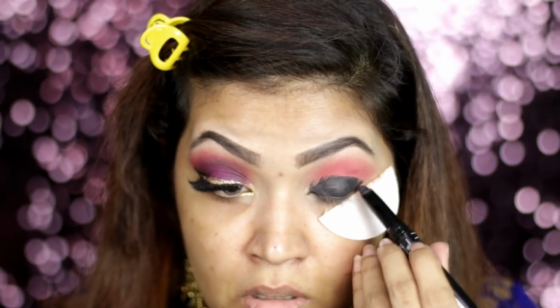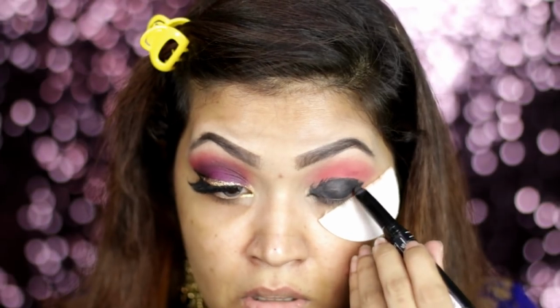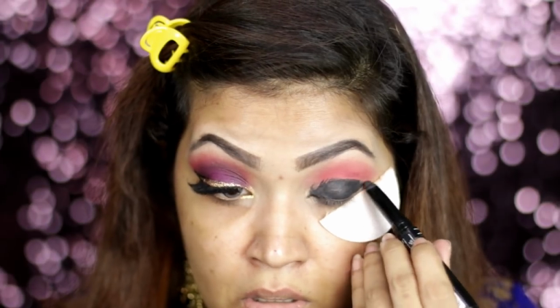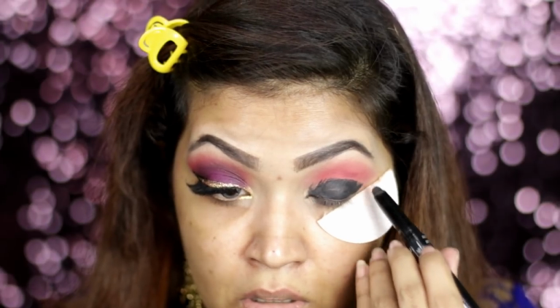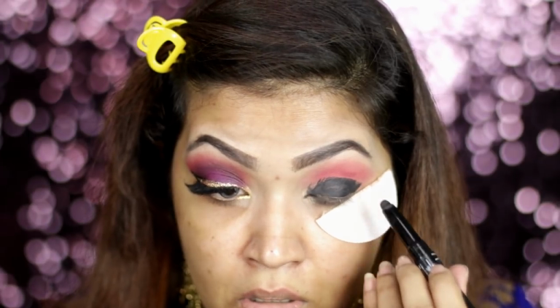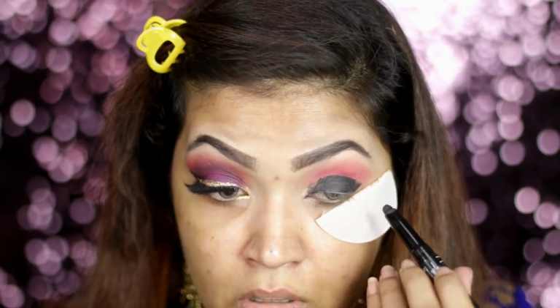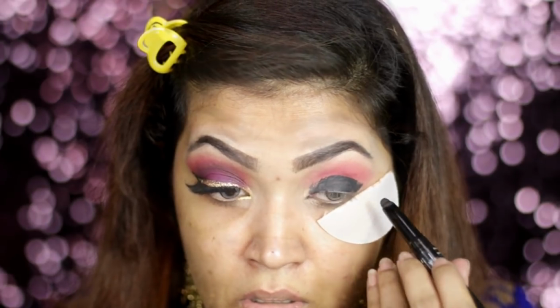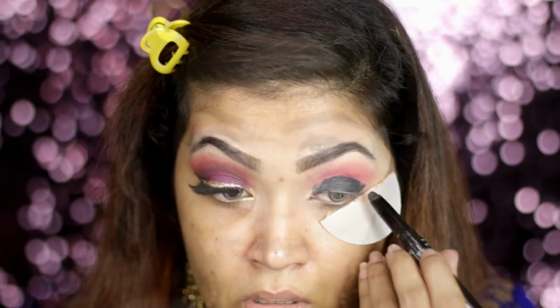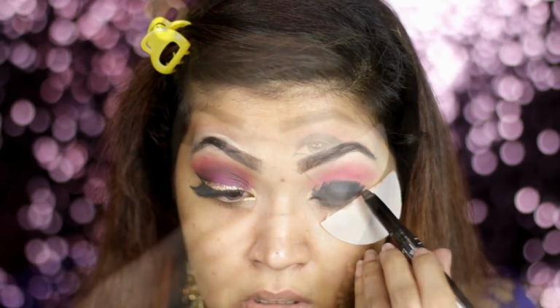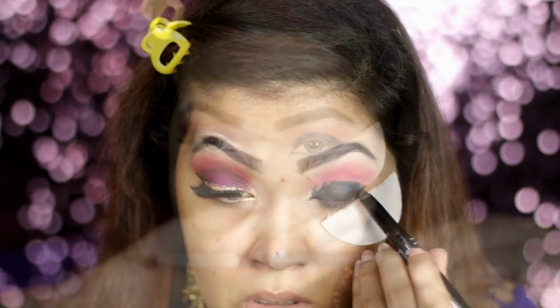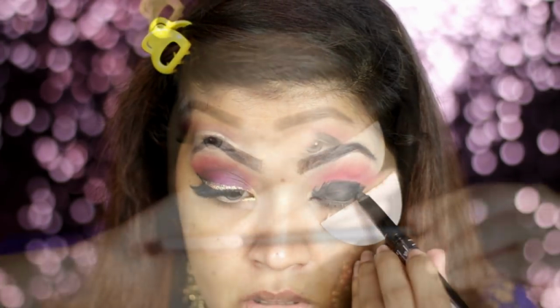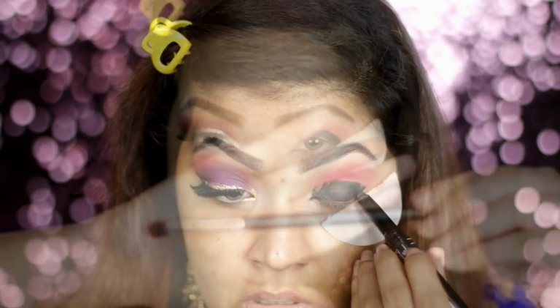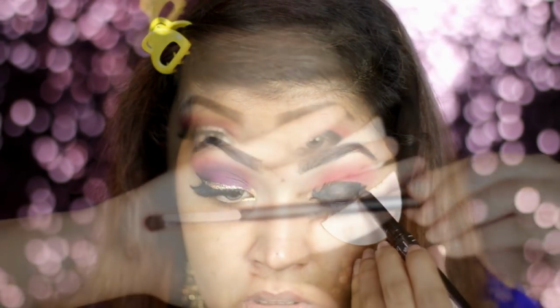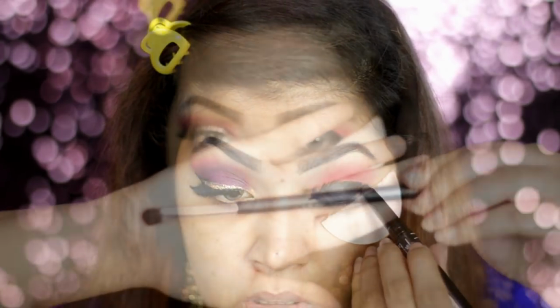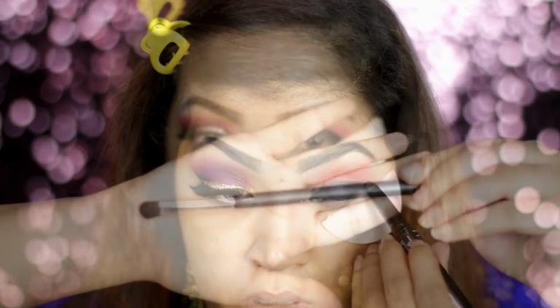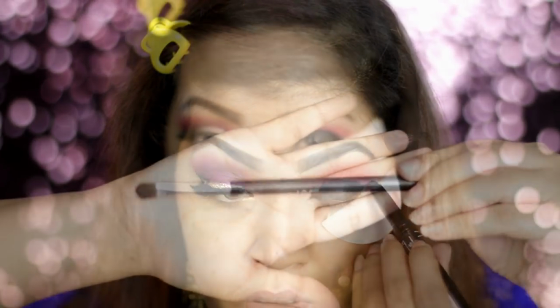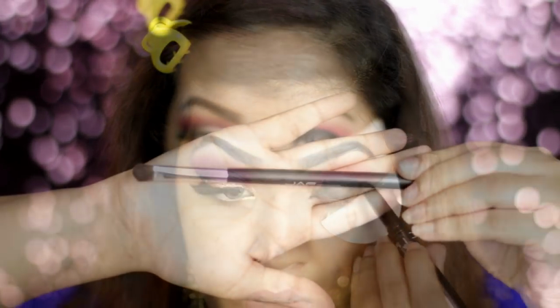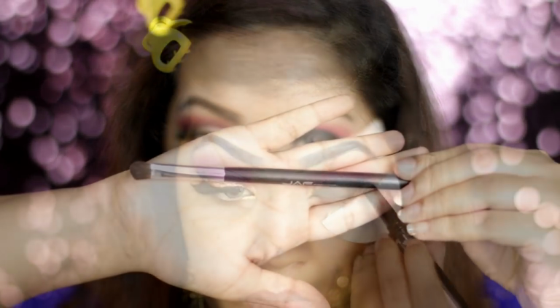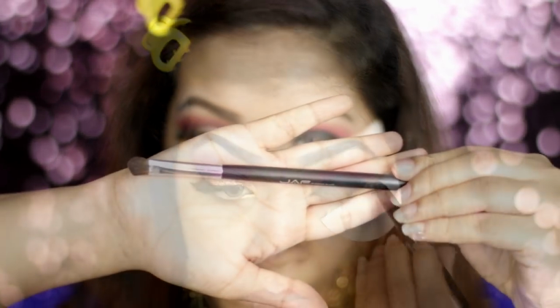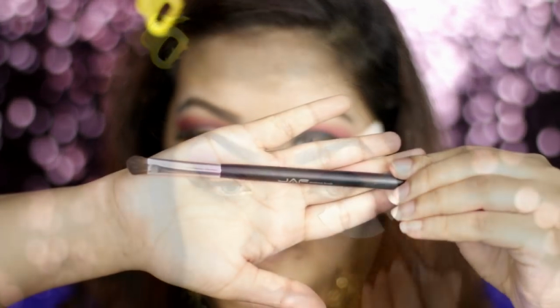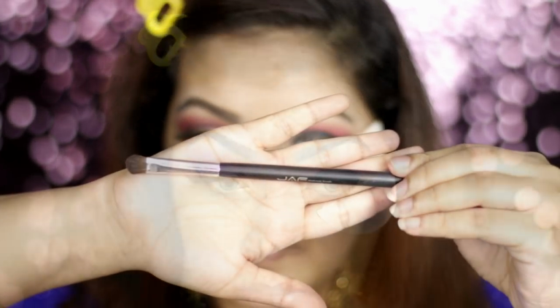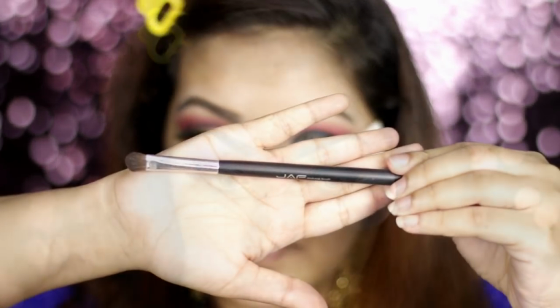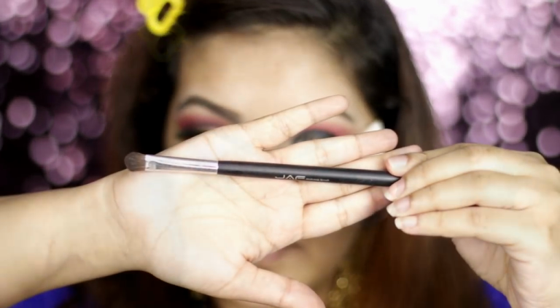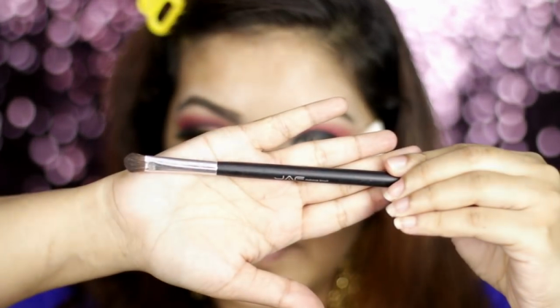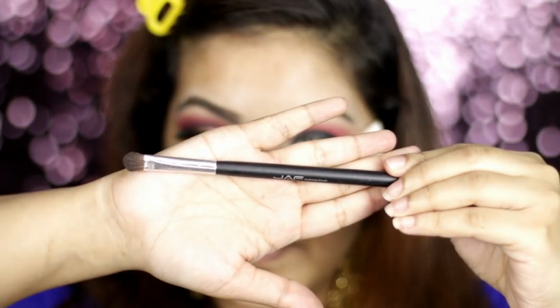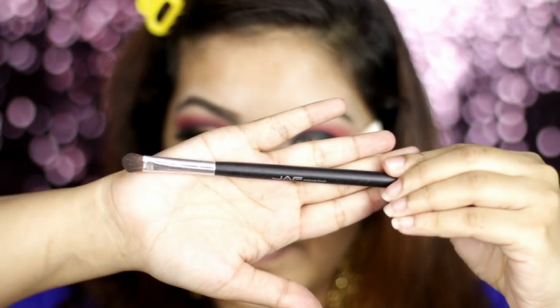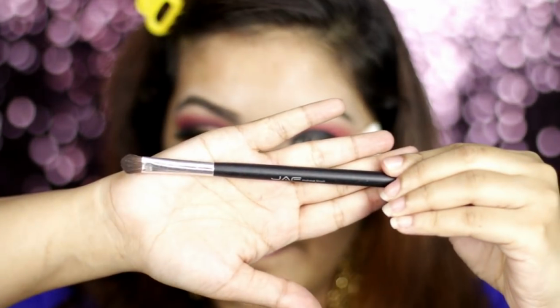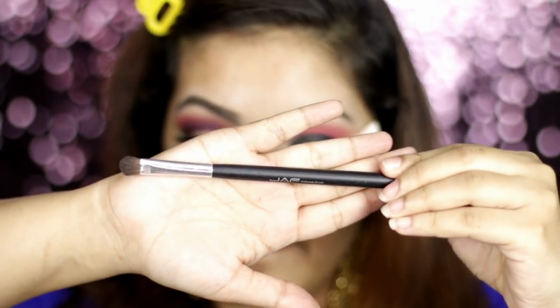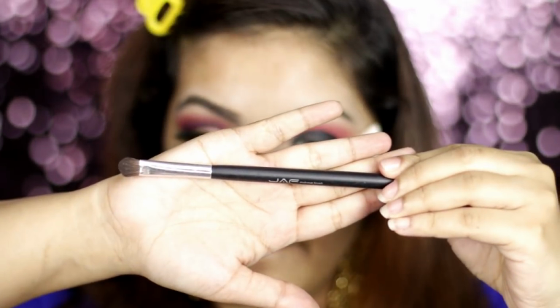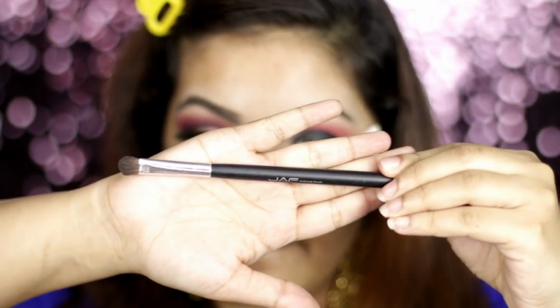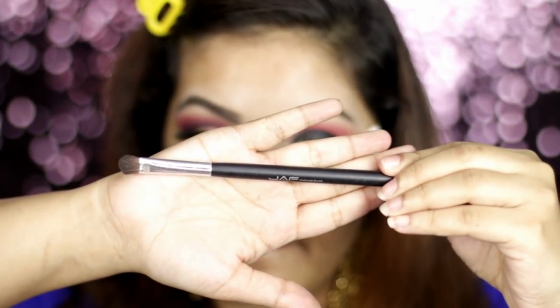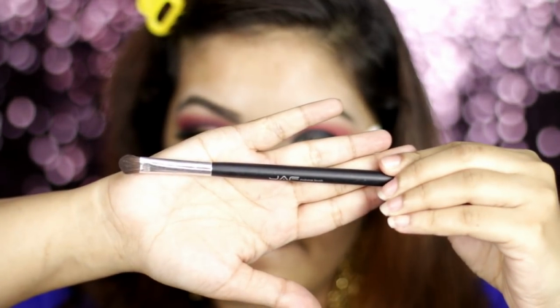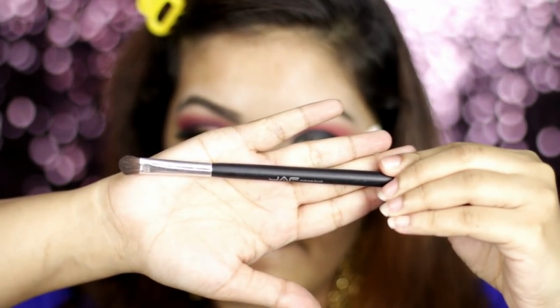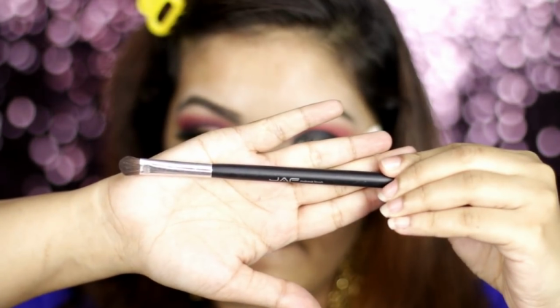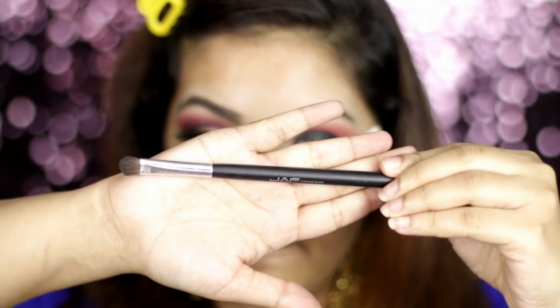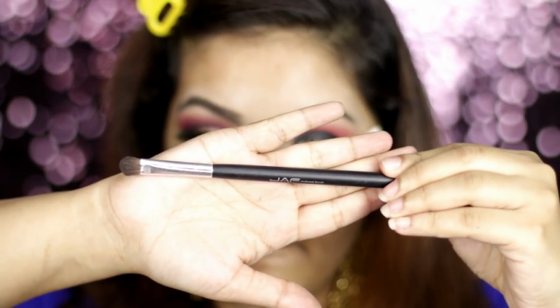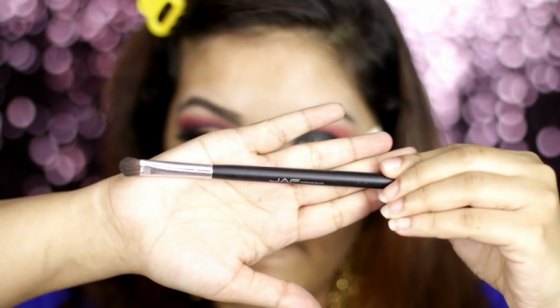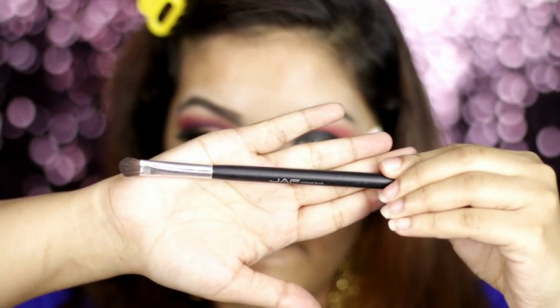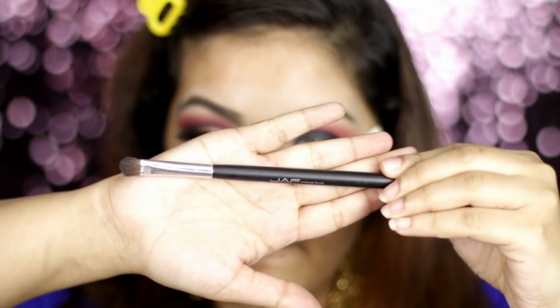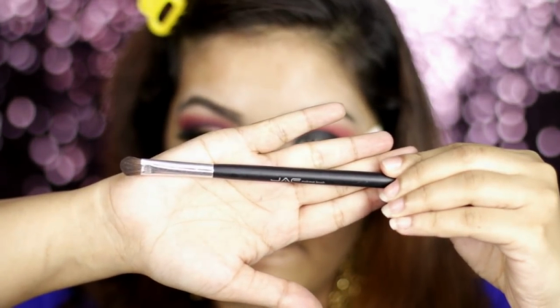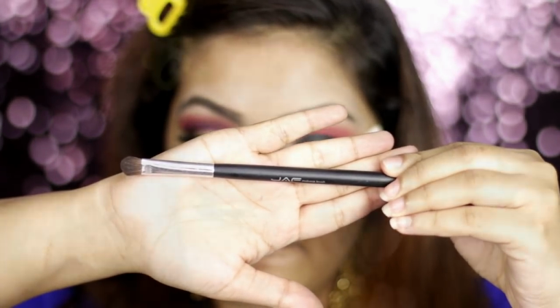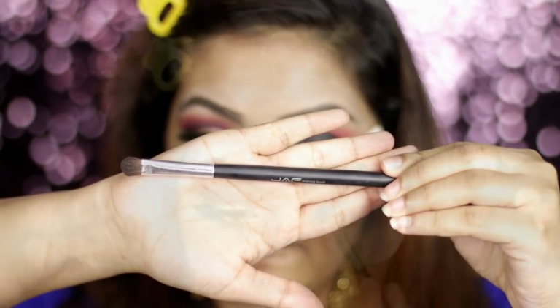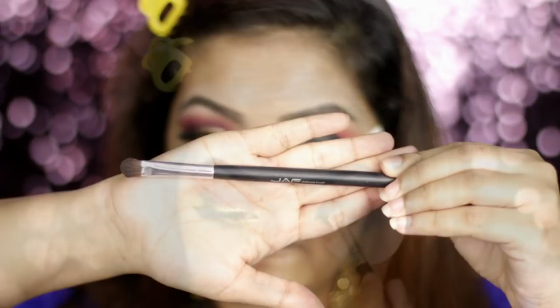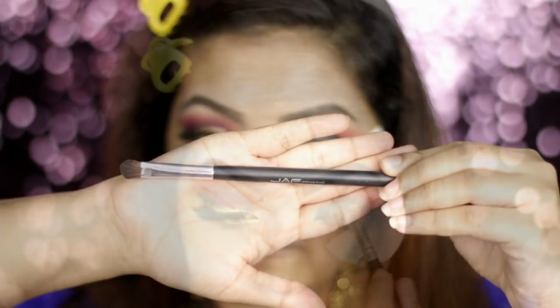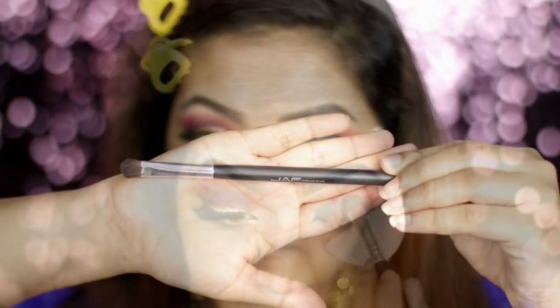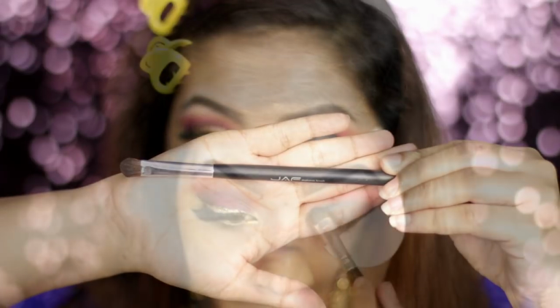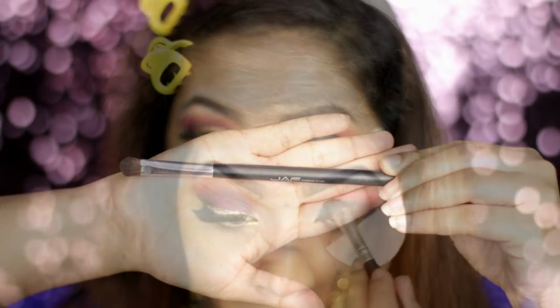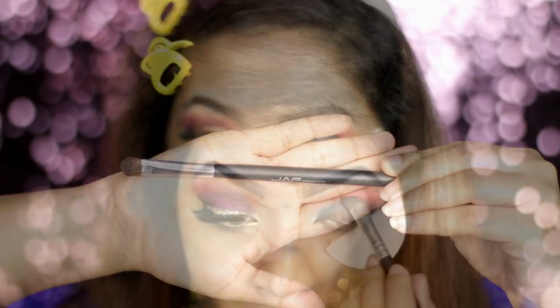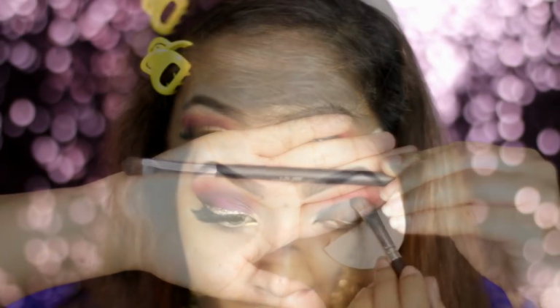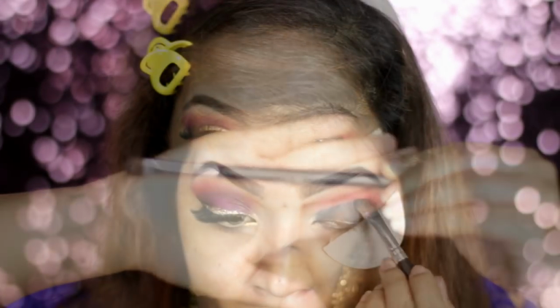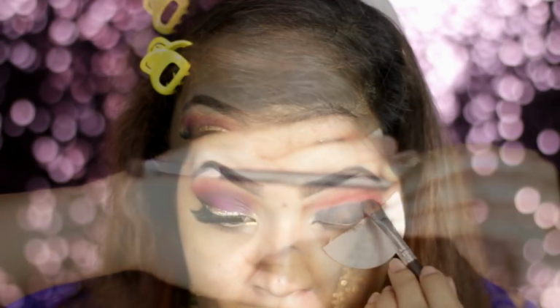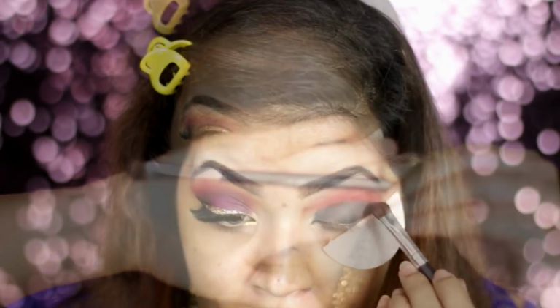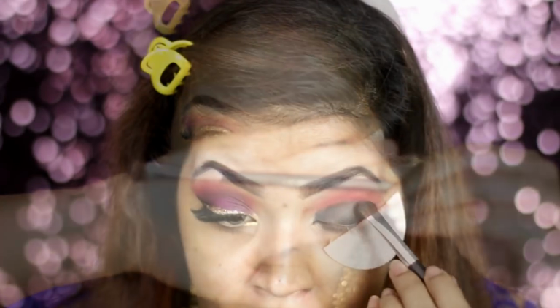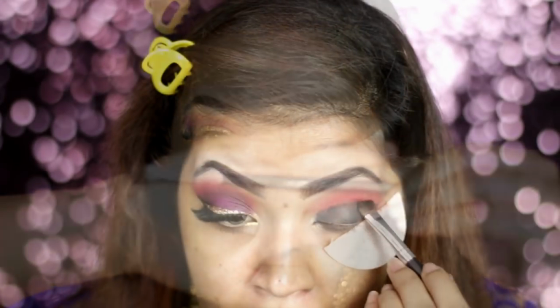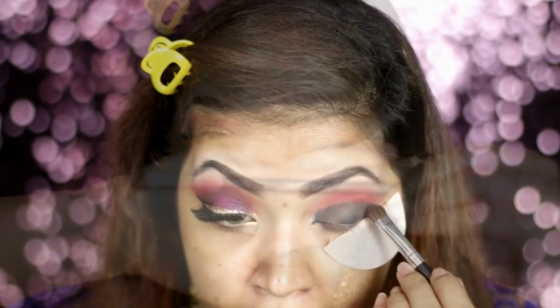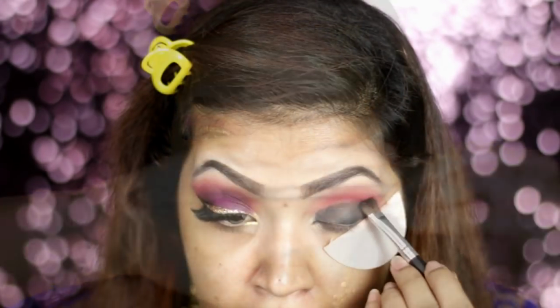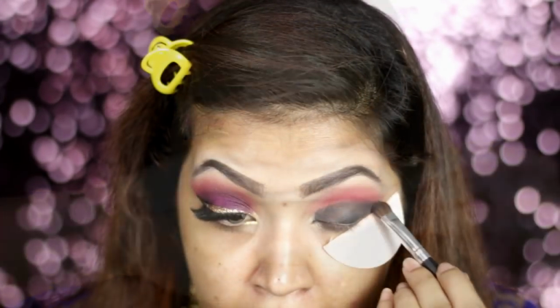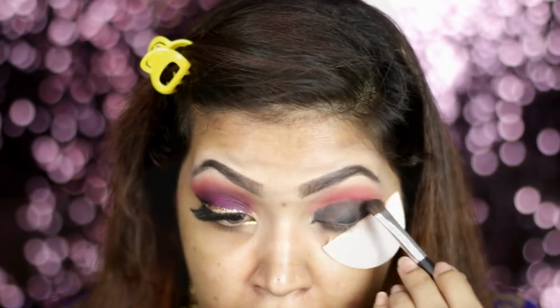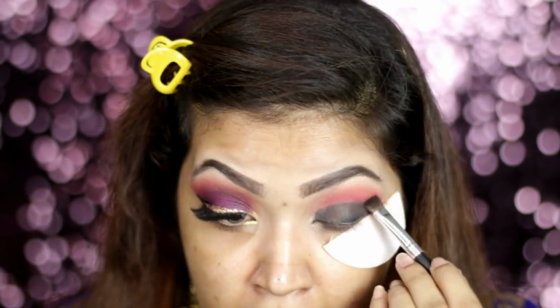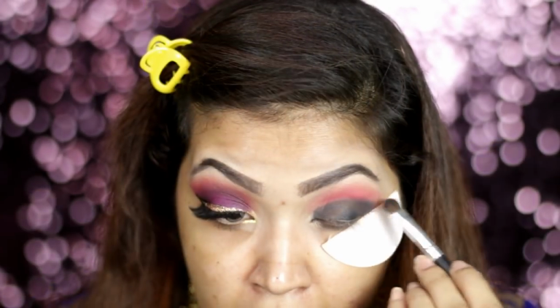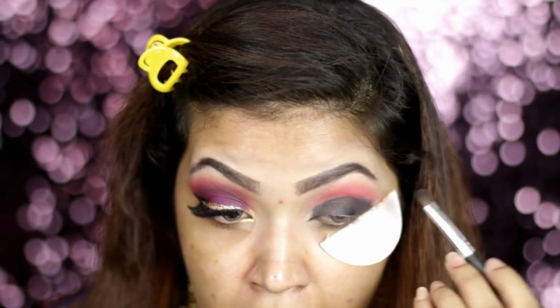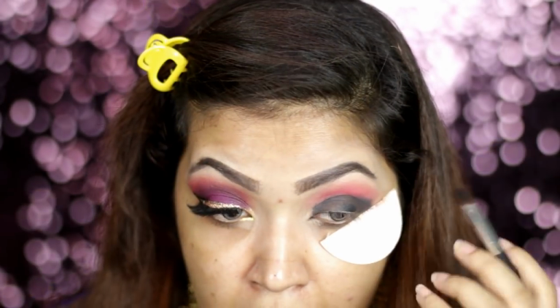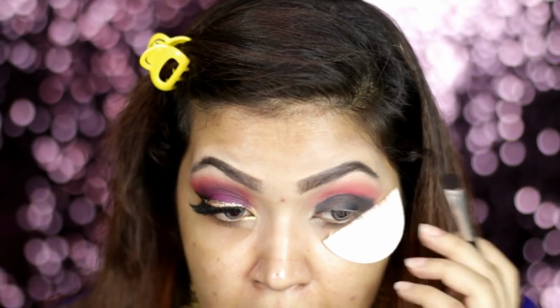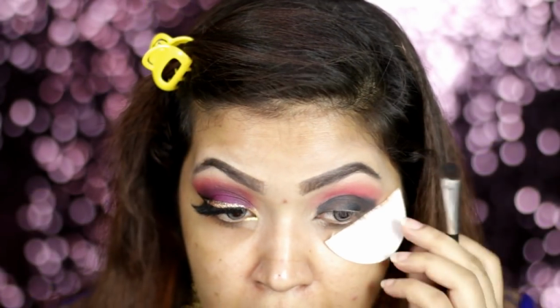We will apply this and remove any excess eyeshadow. I will try to make eyelashes through the eye color.